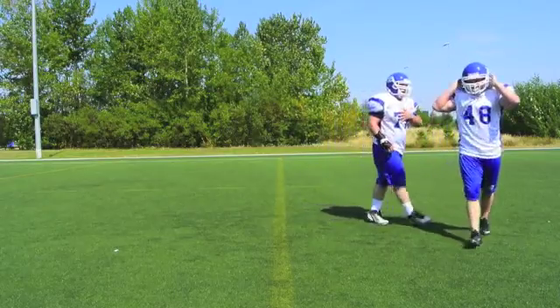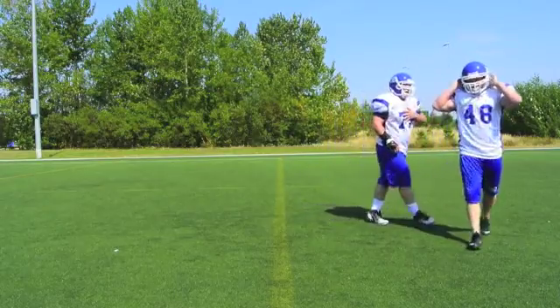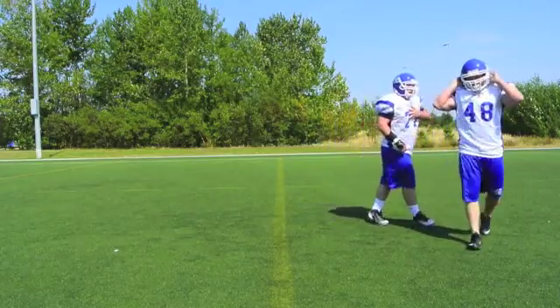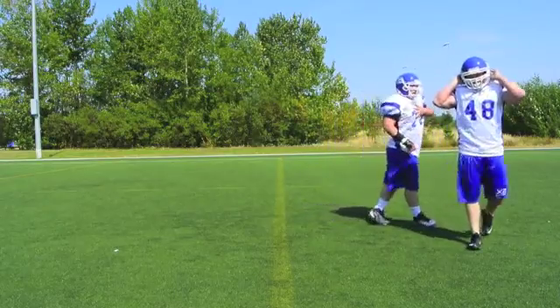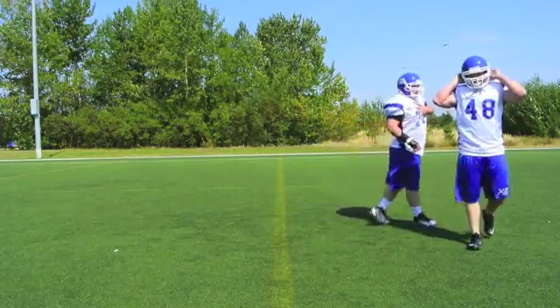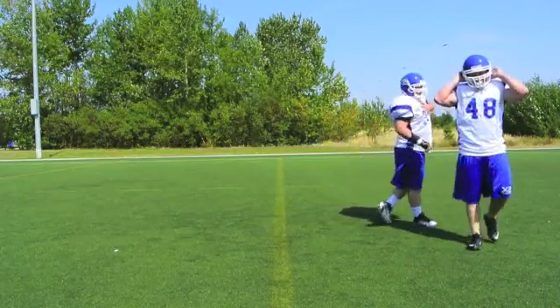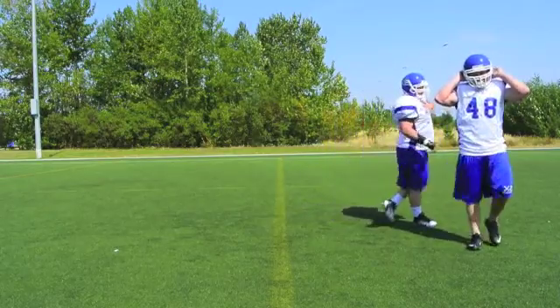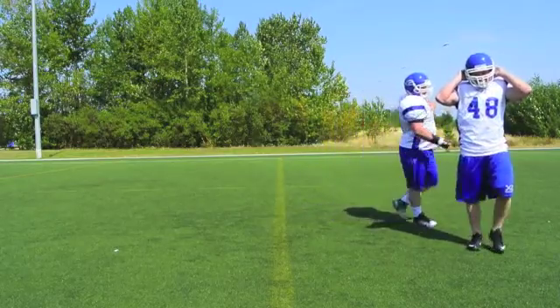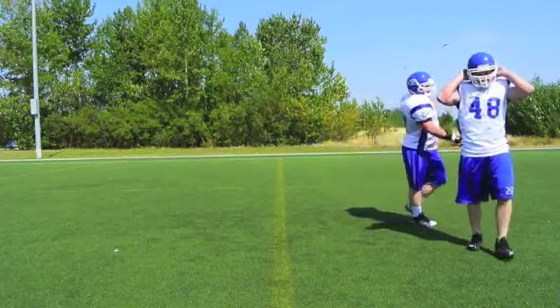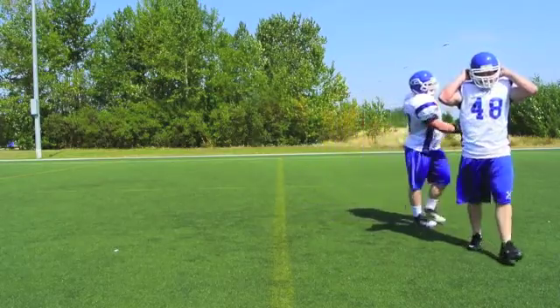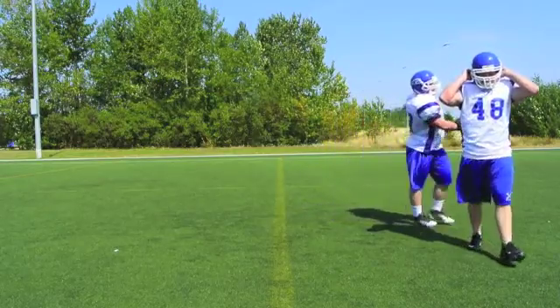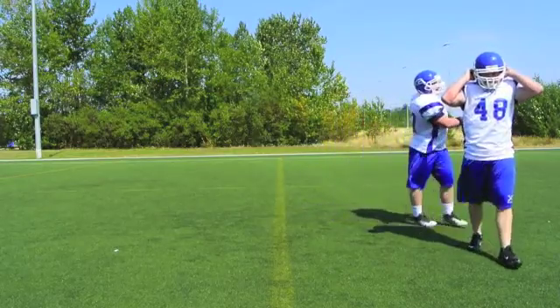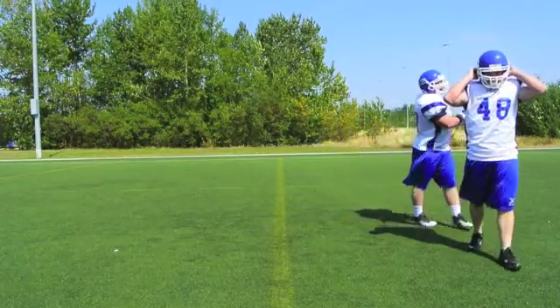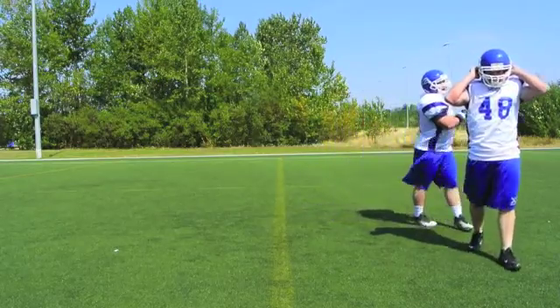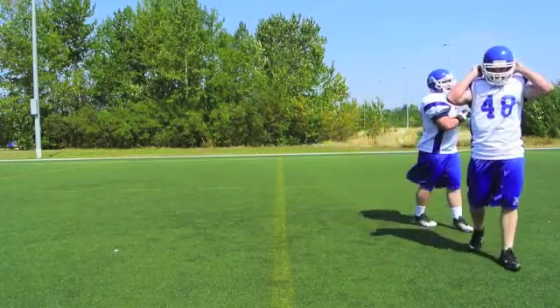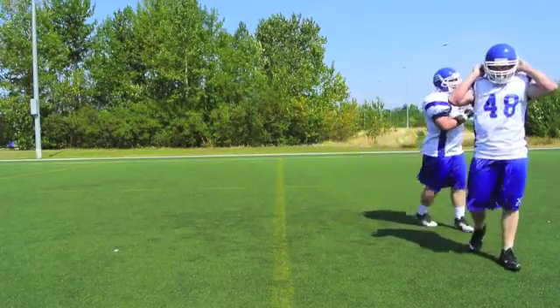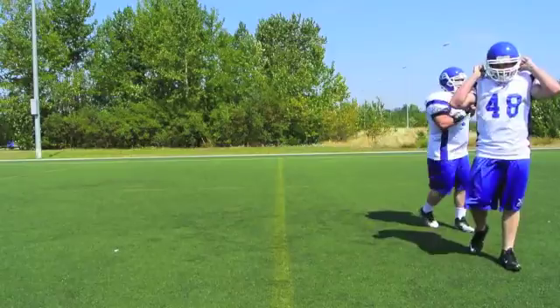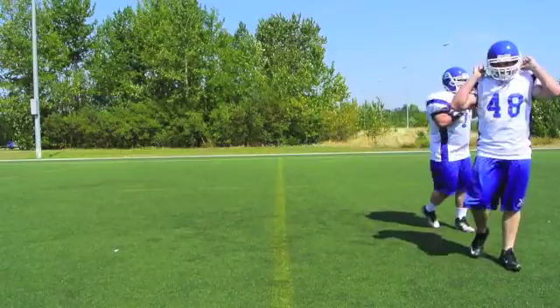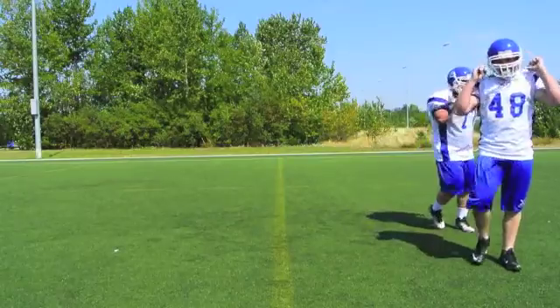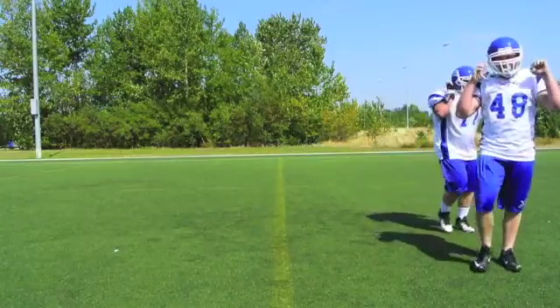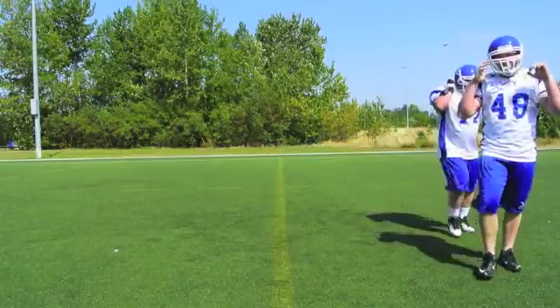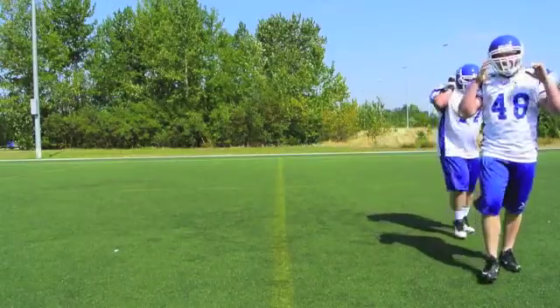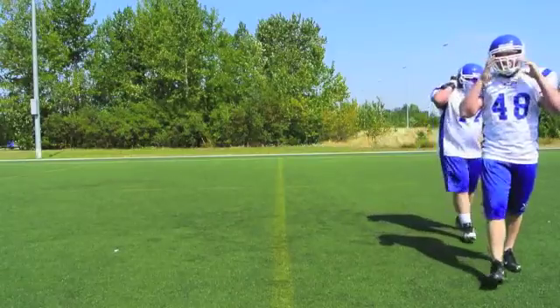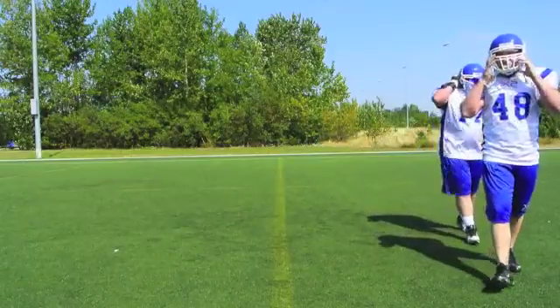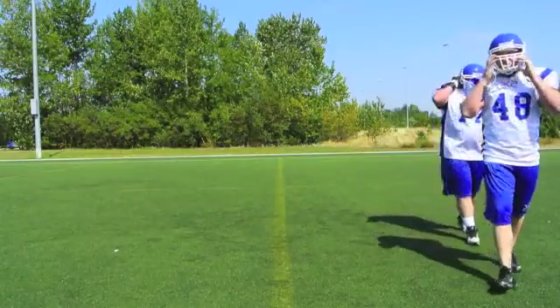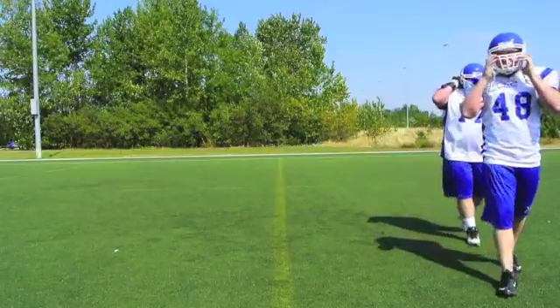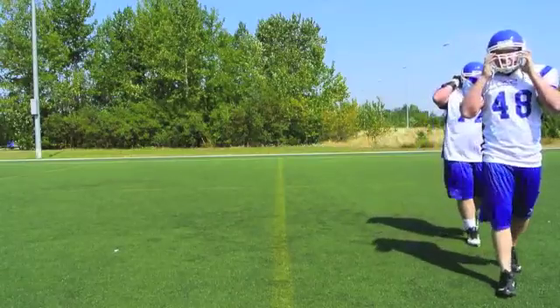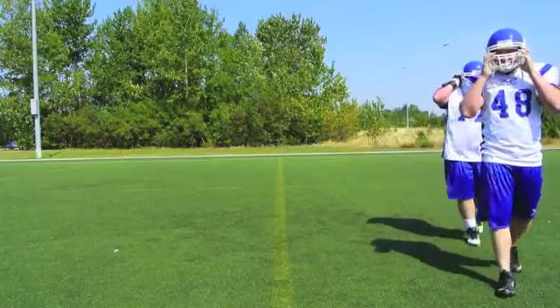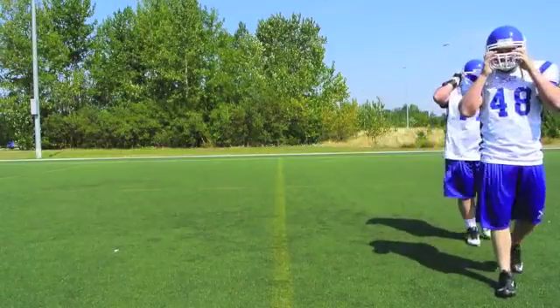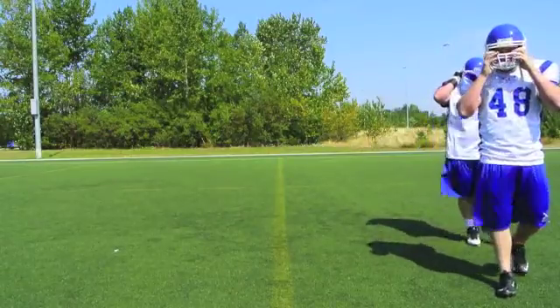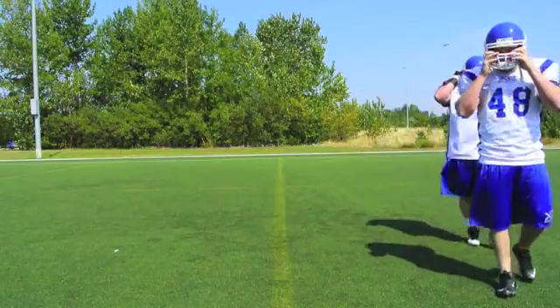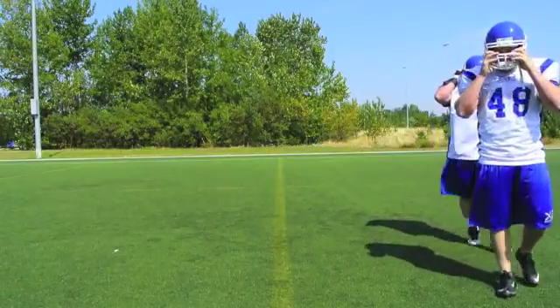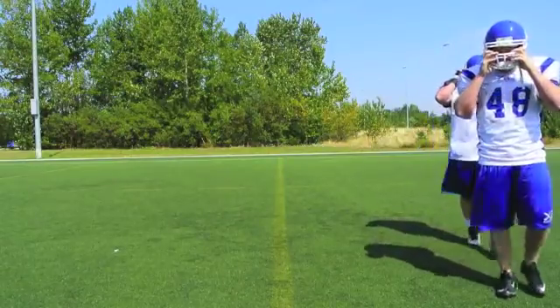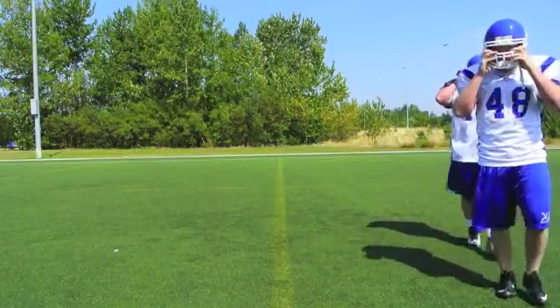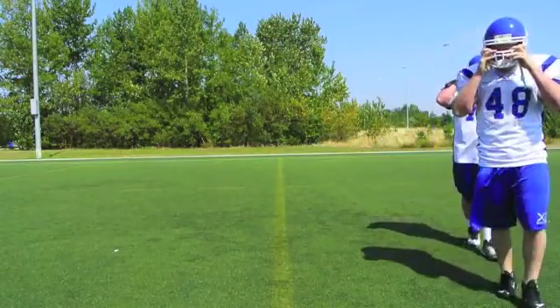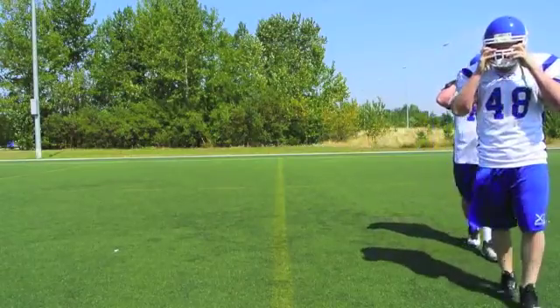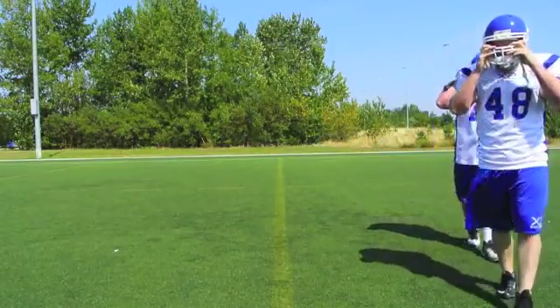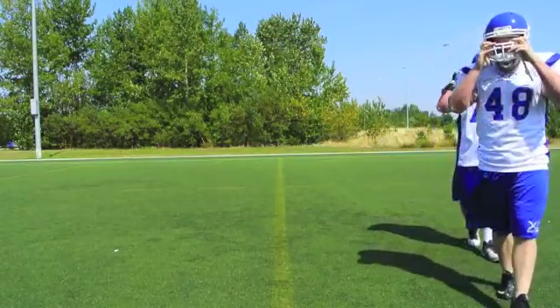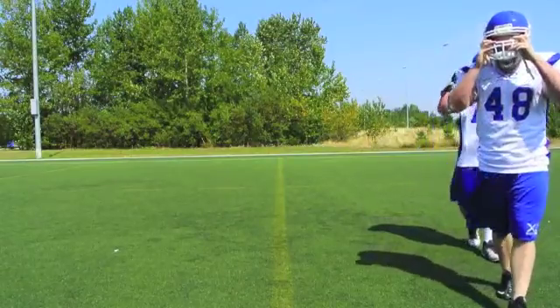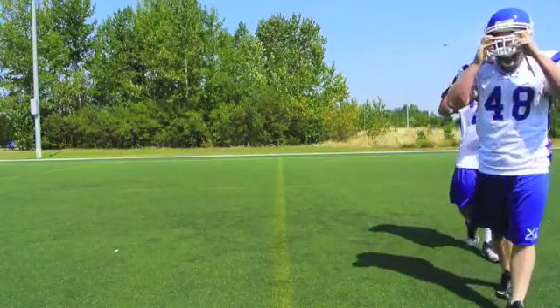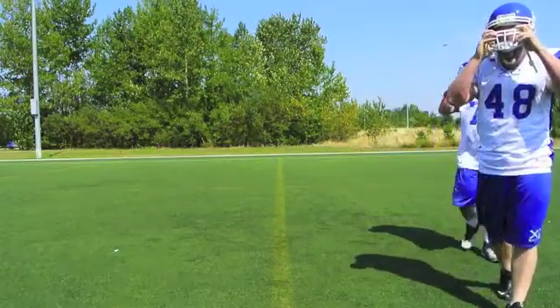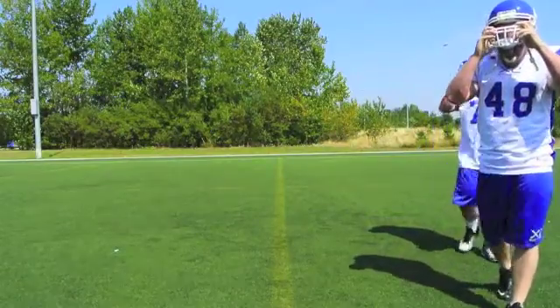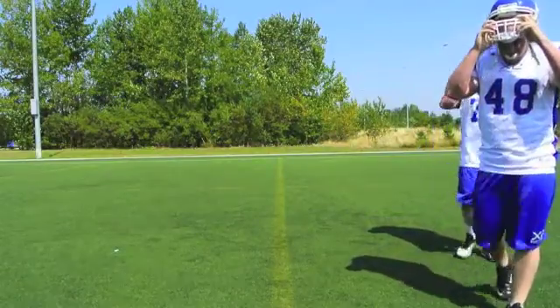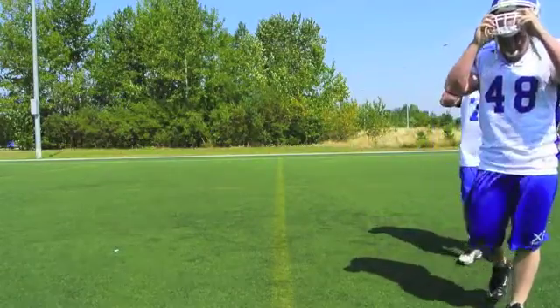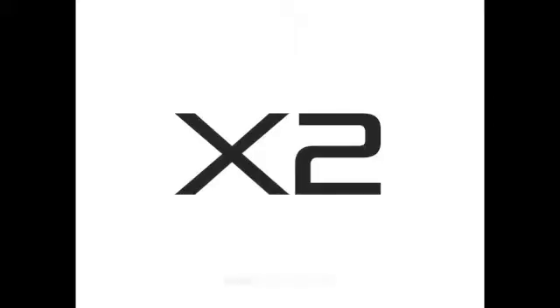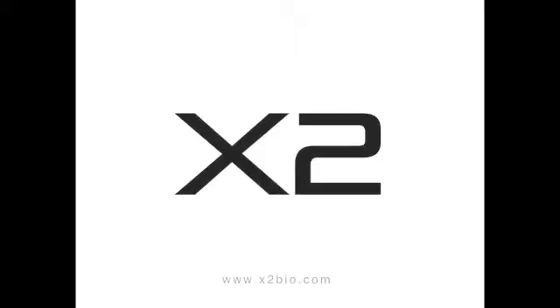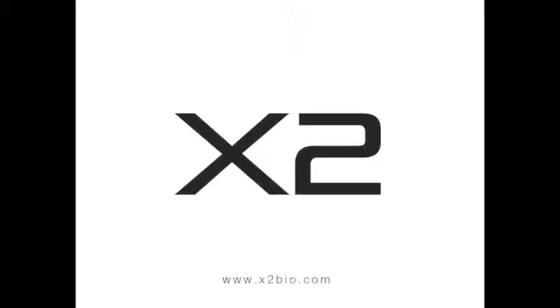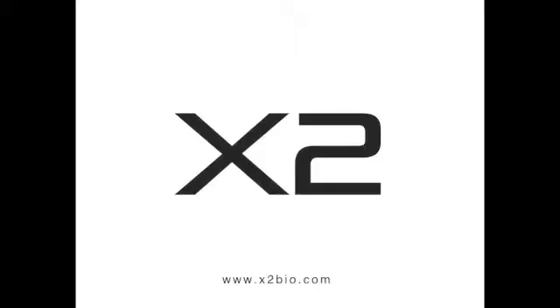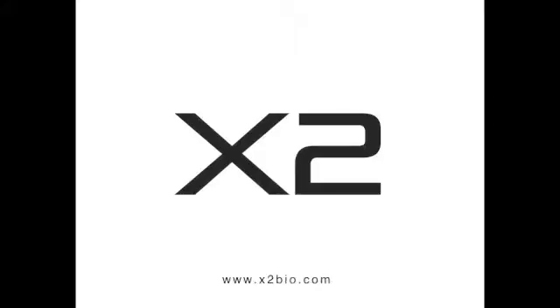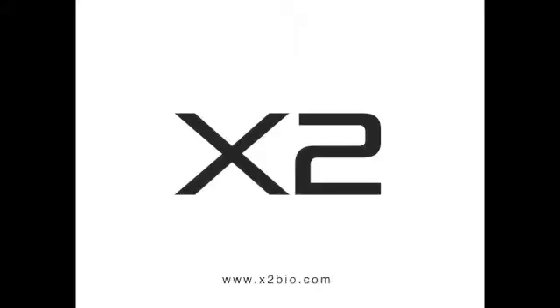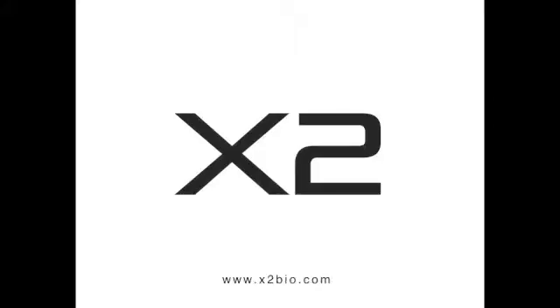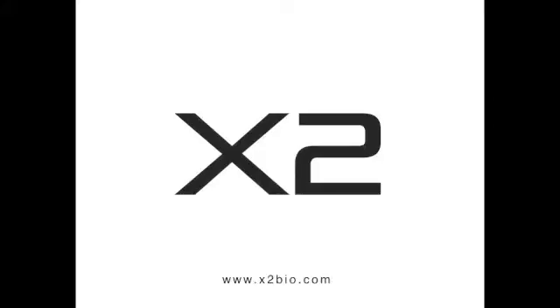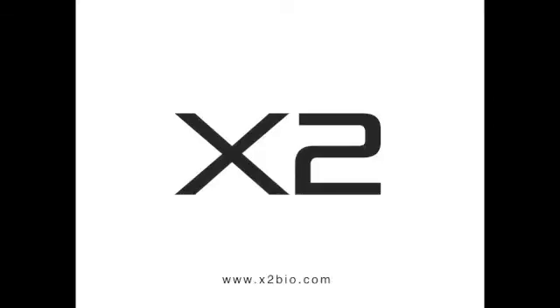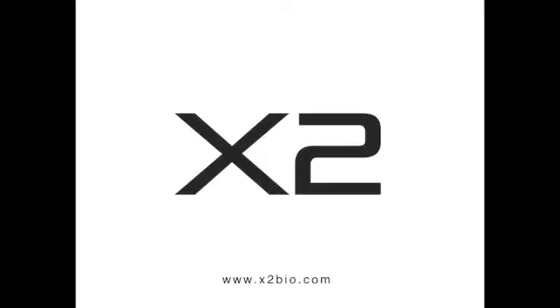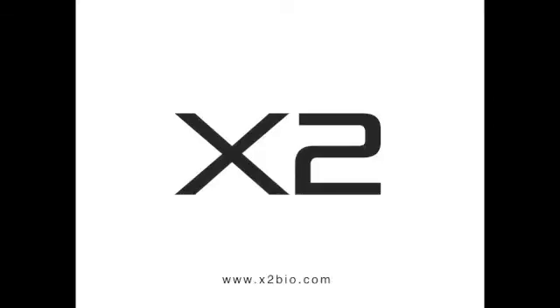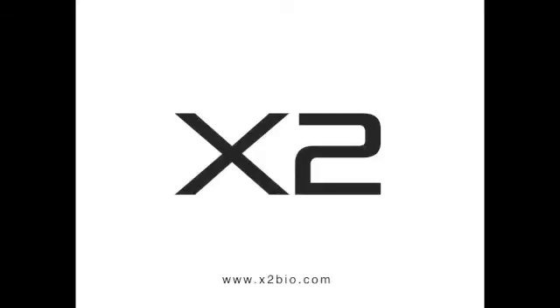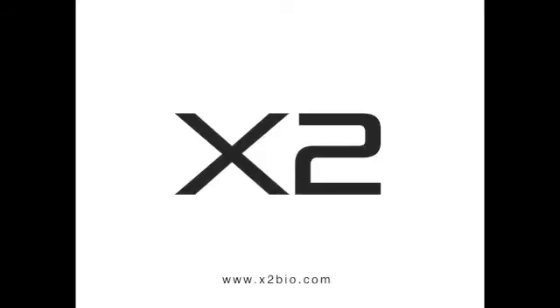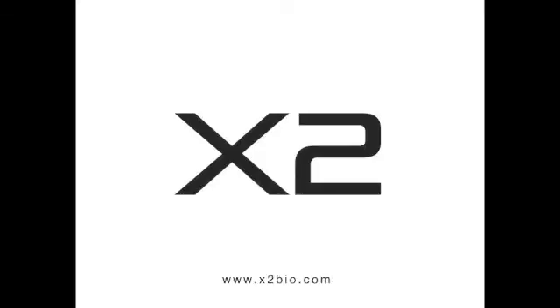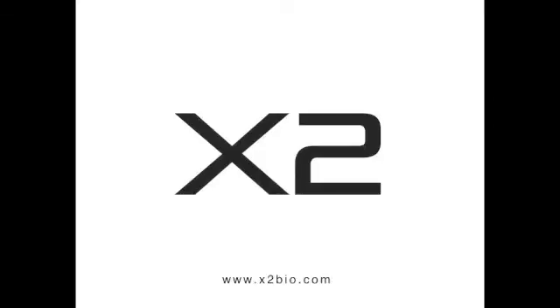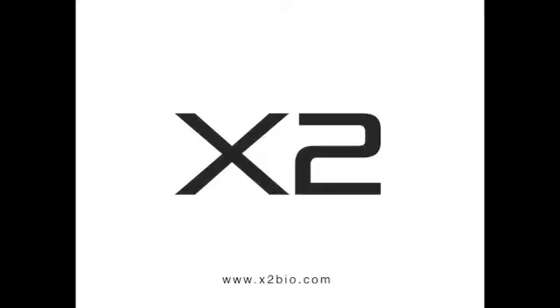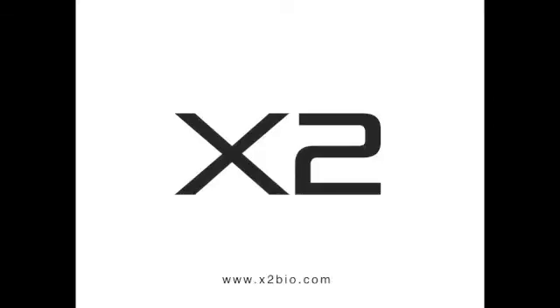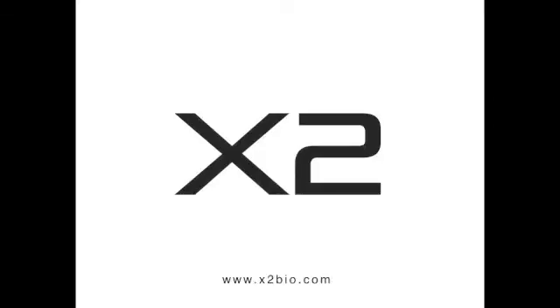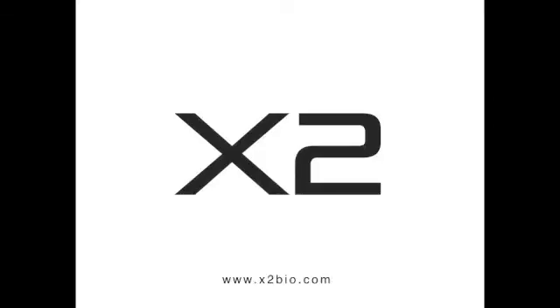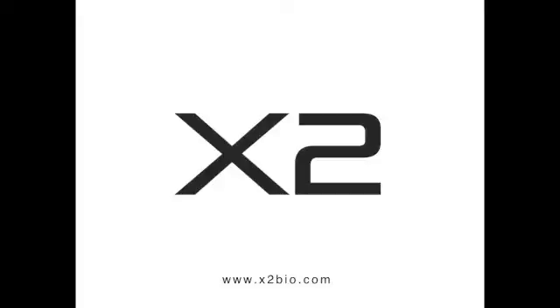You have now completed the X2 Biosystems training video. For more information, visit us at XtubeBio.com.